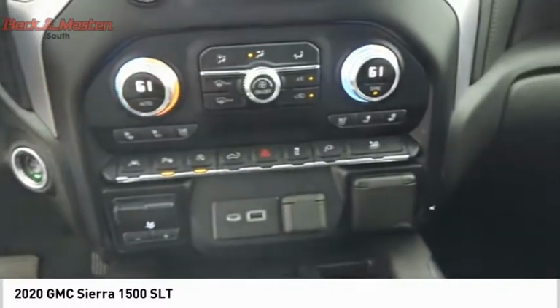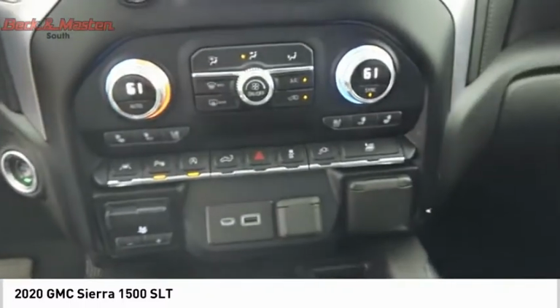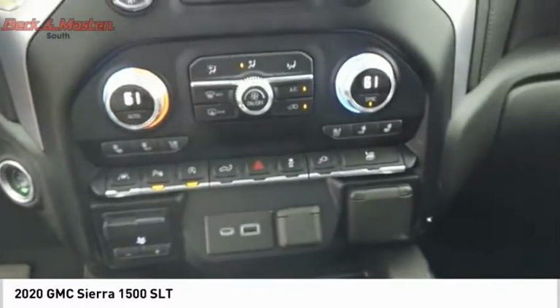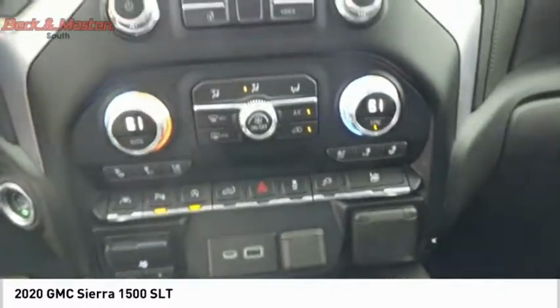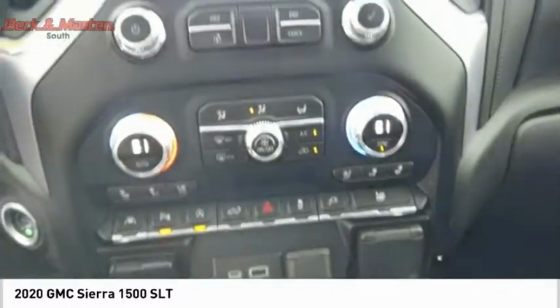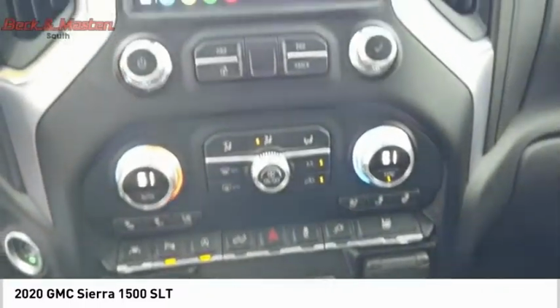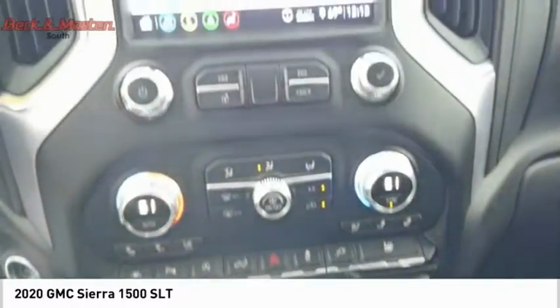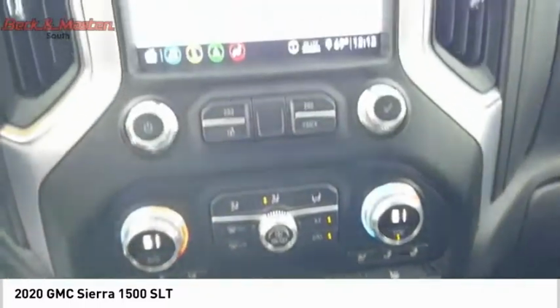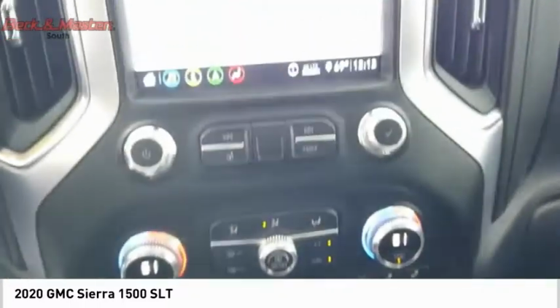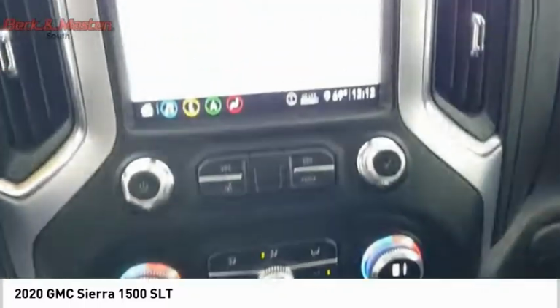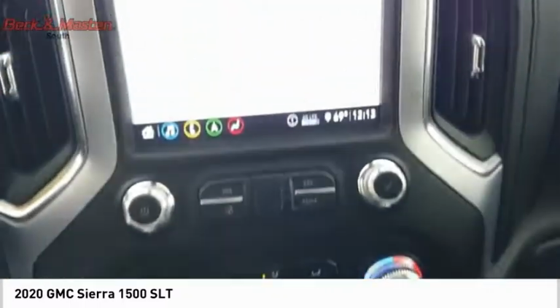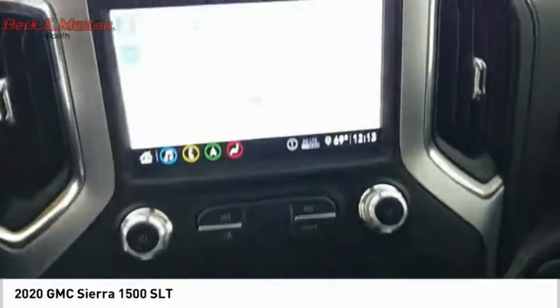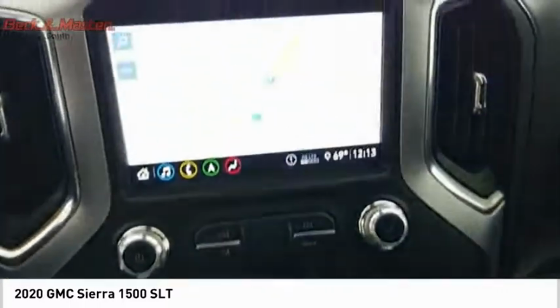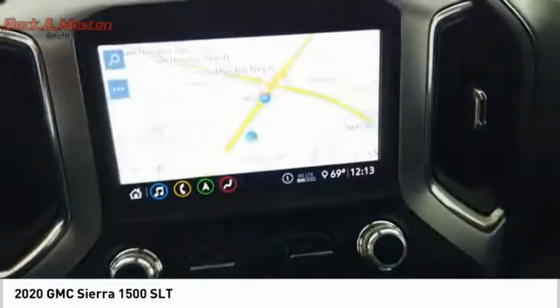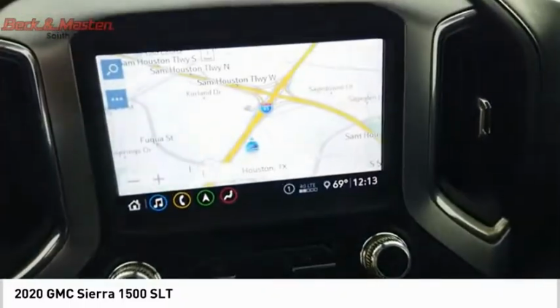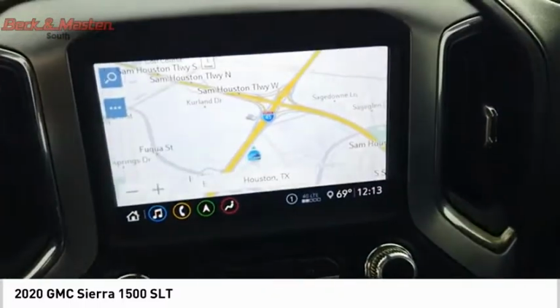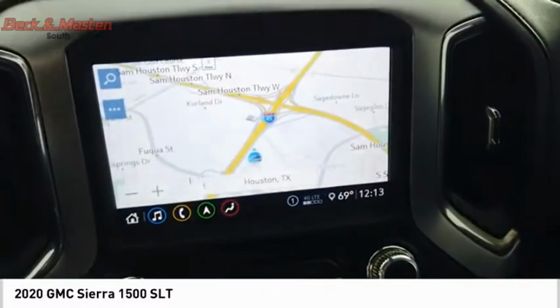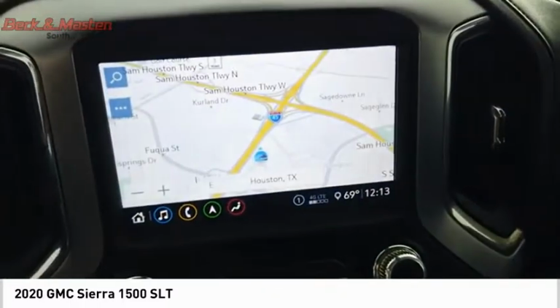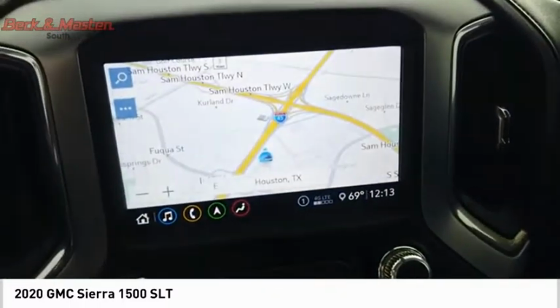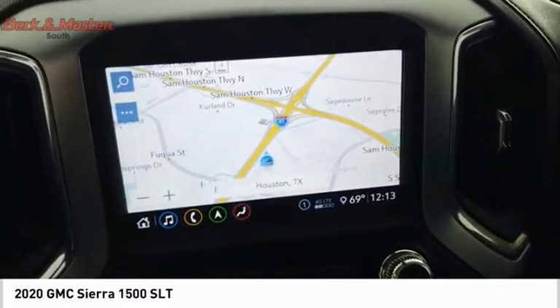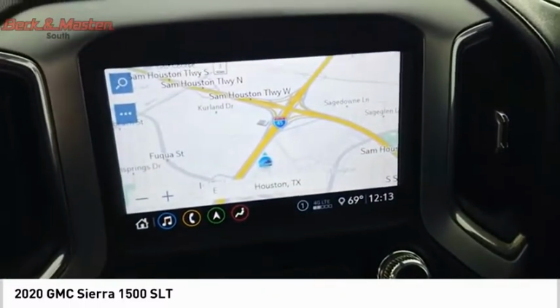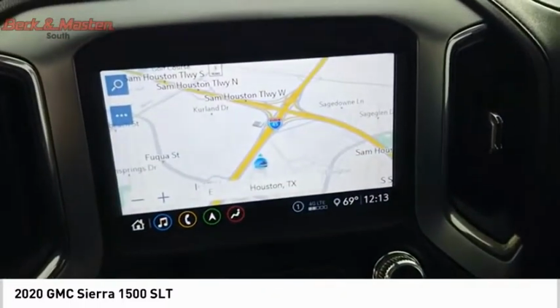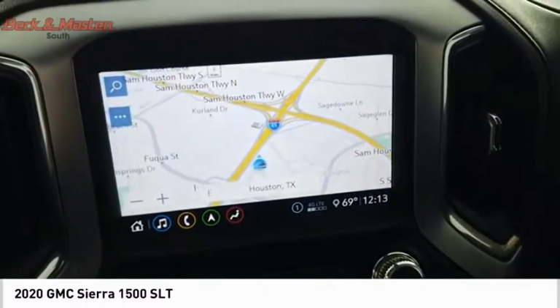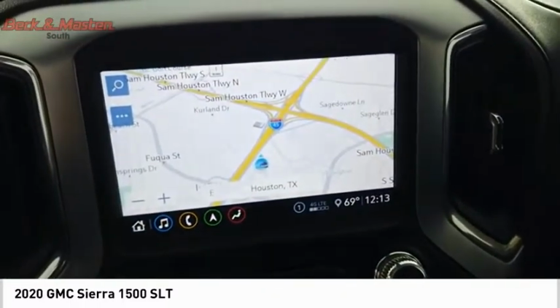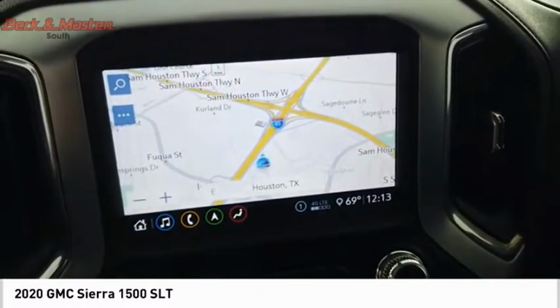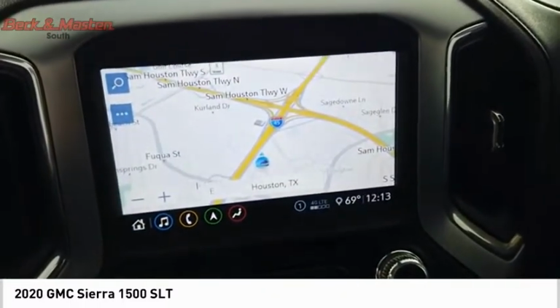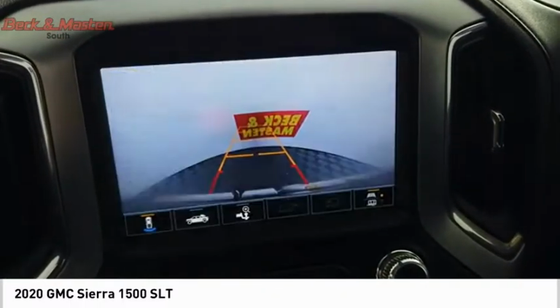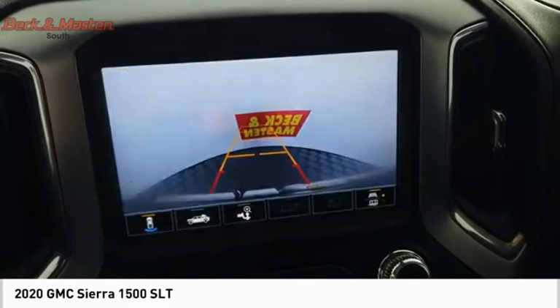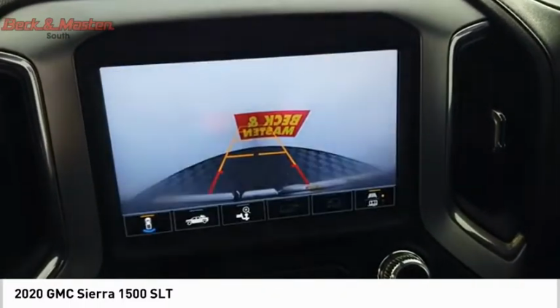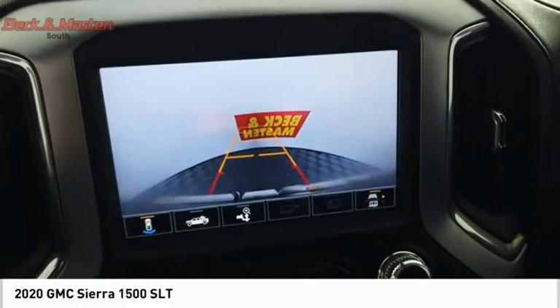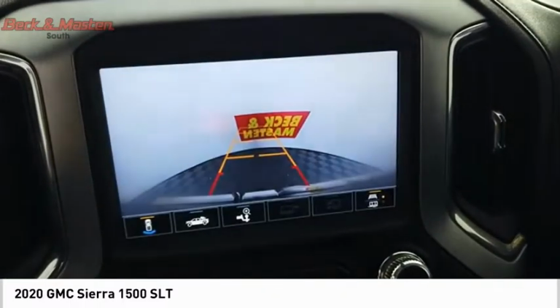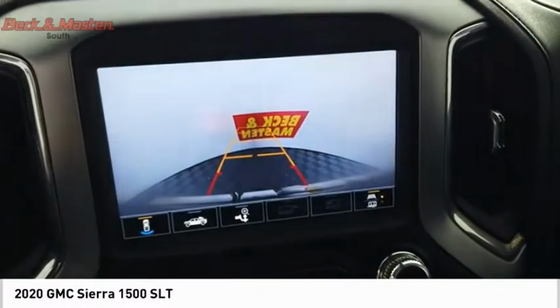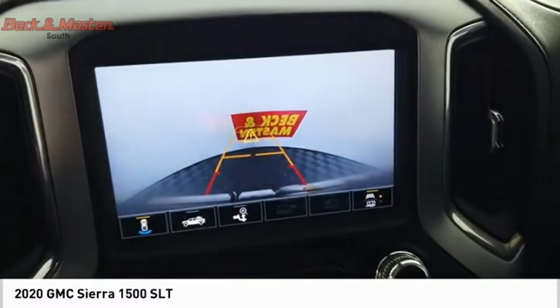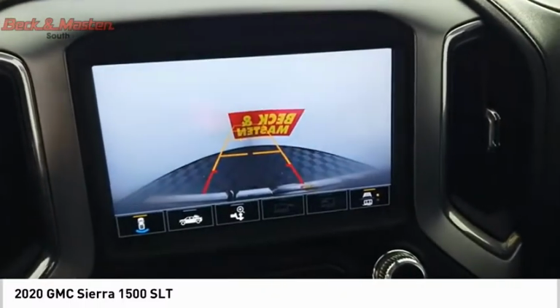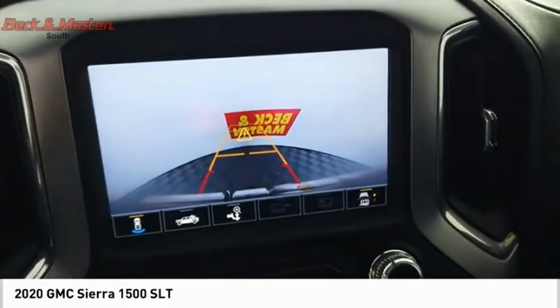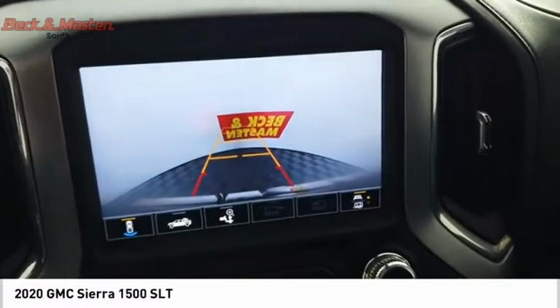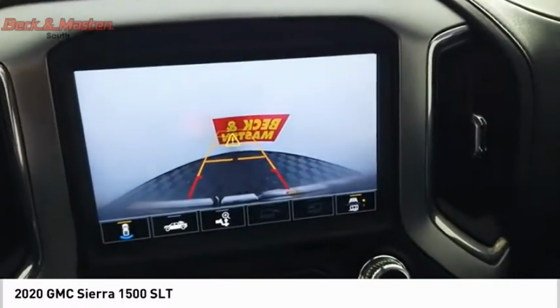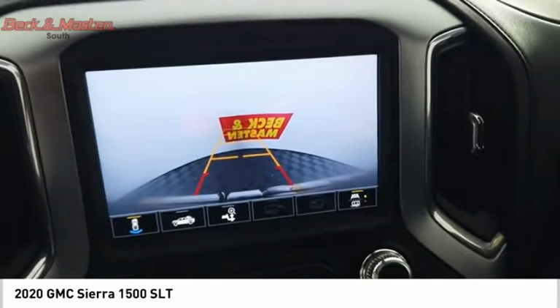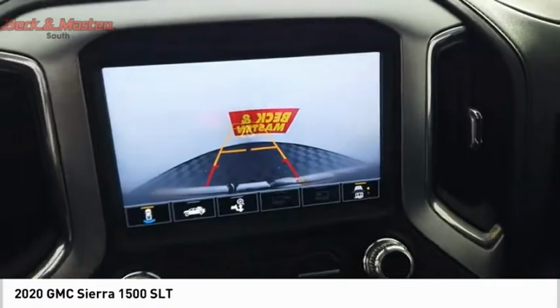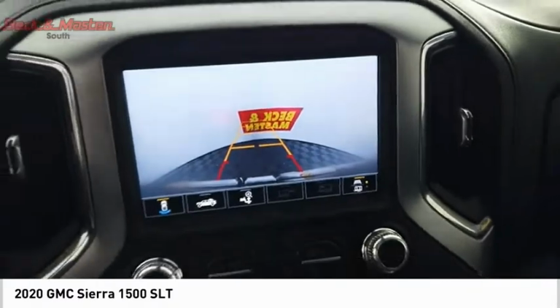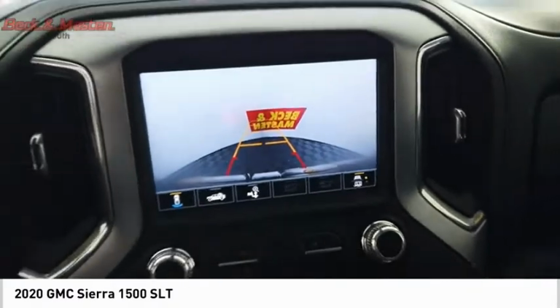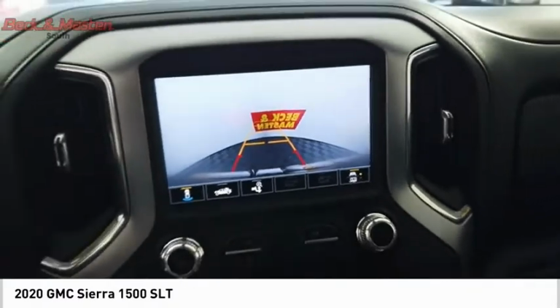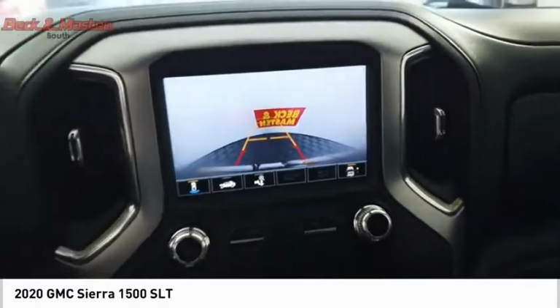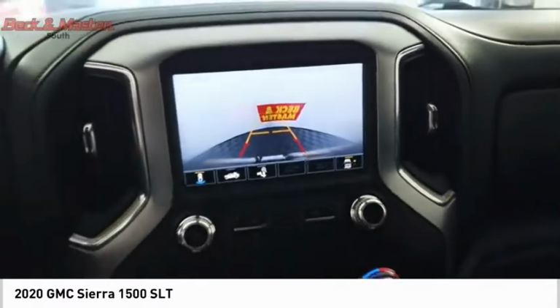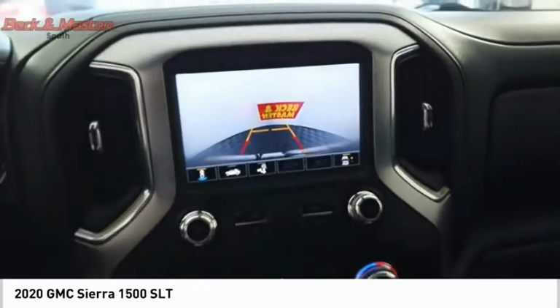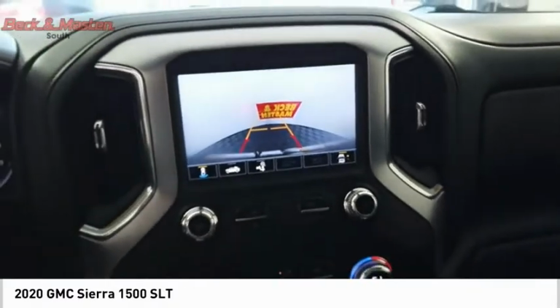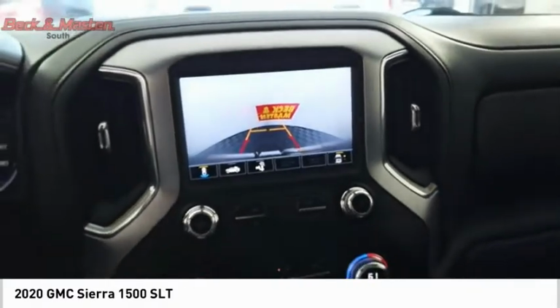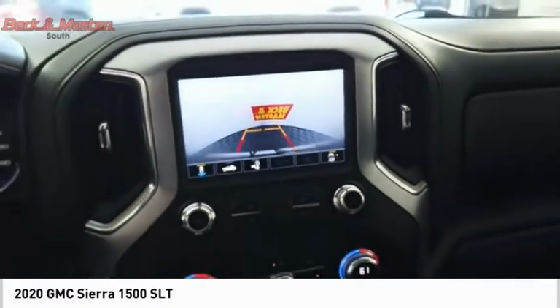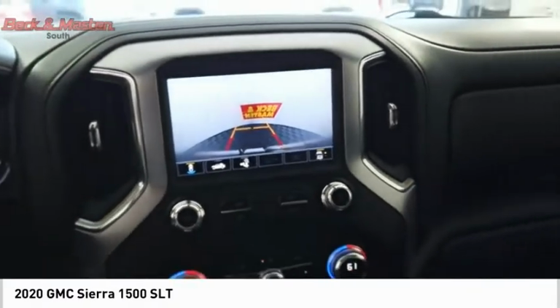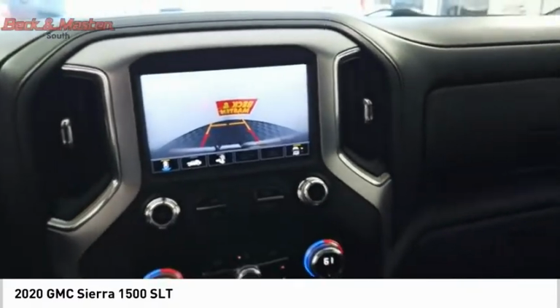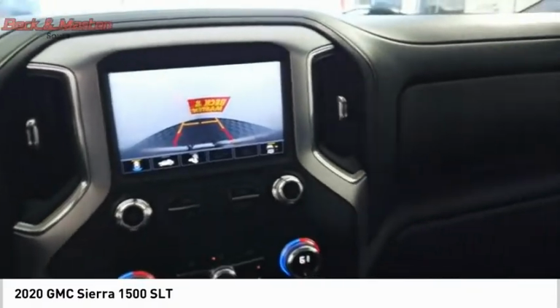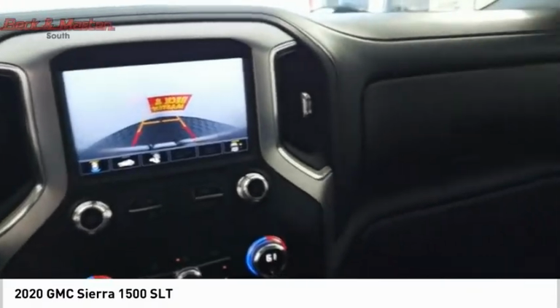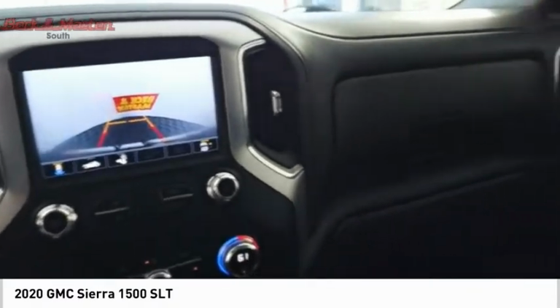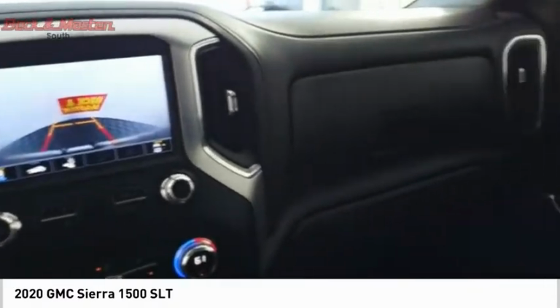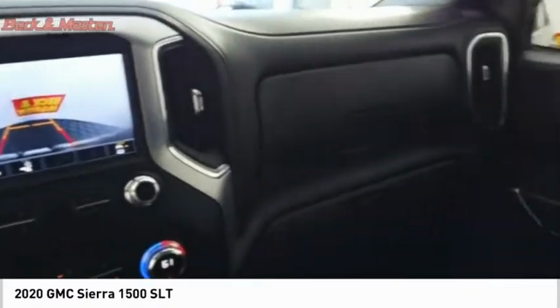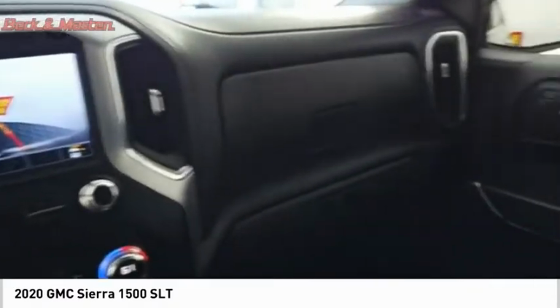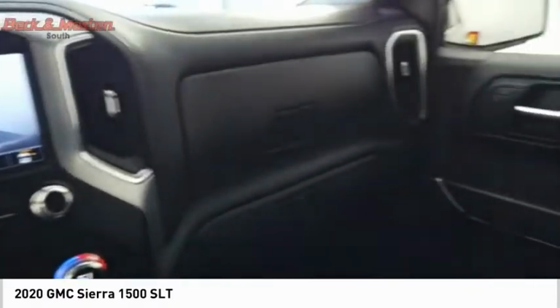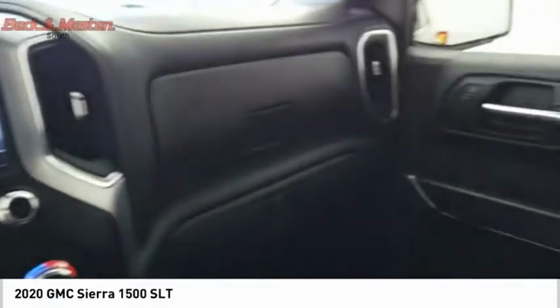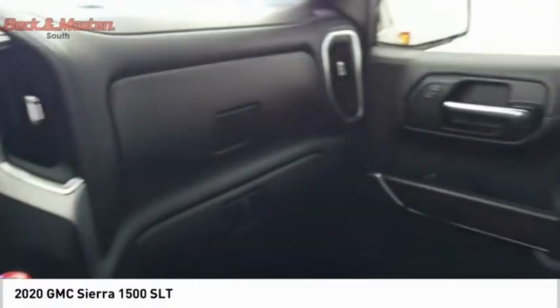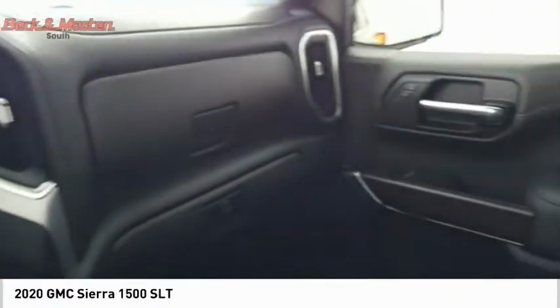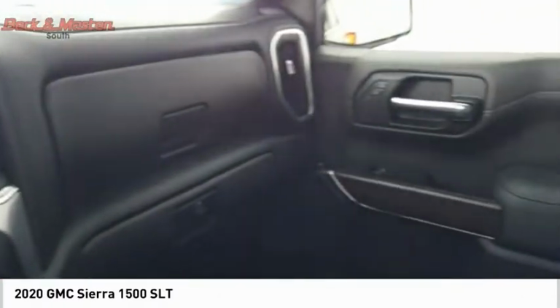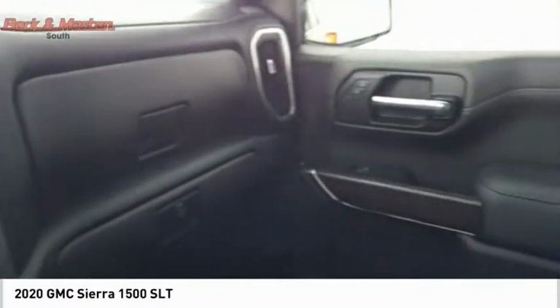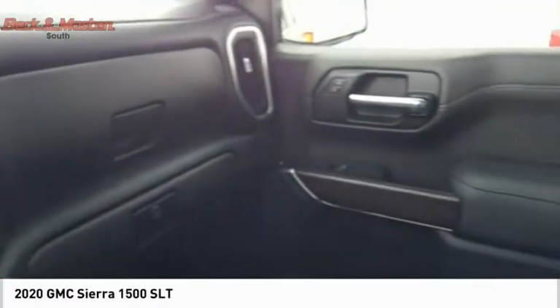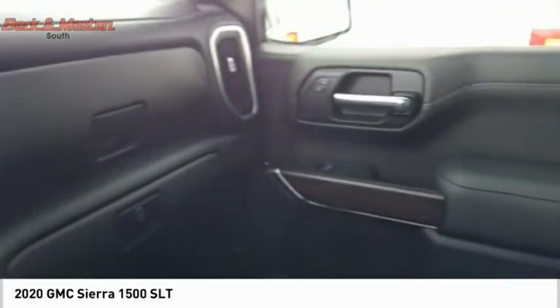Rear step bumper, power brakes, braking assist. Drive away with a great deal on this vehicle. Call or stop in today.